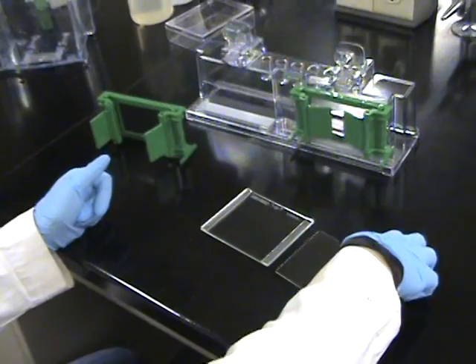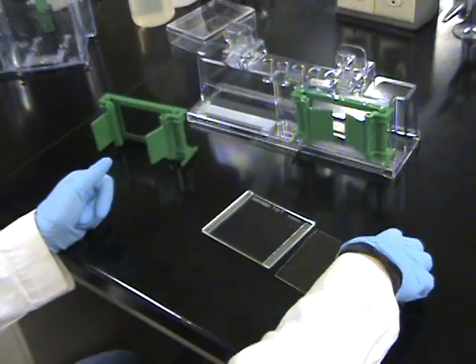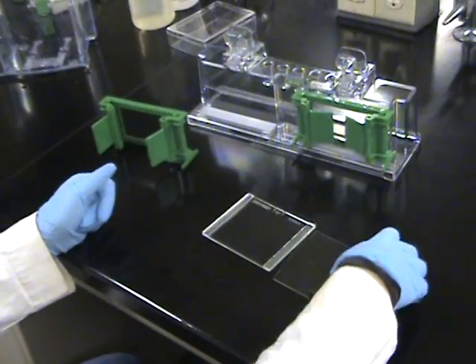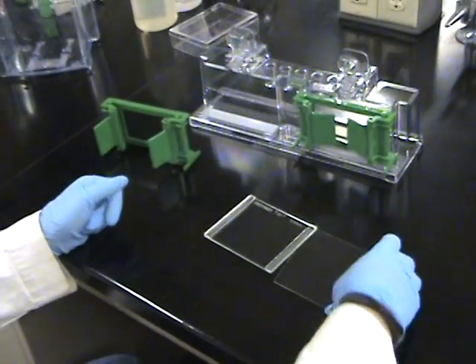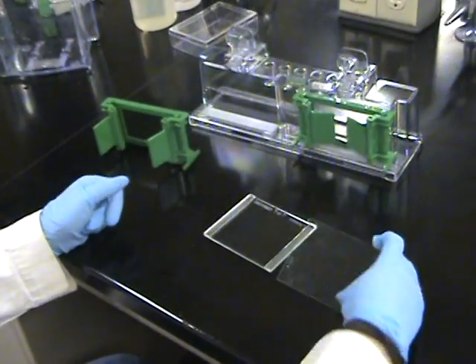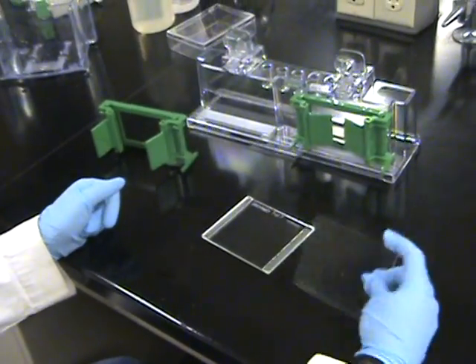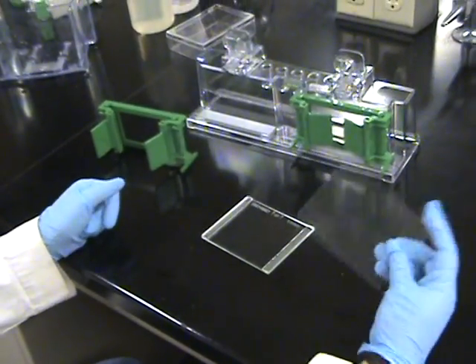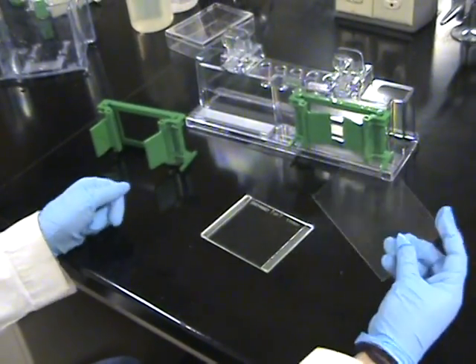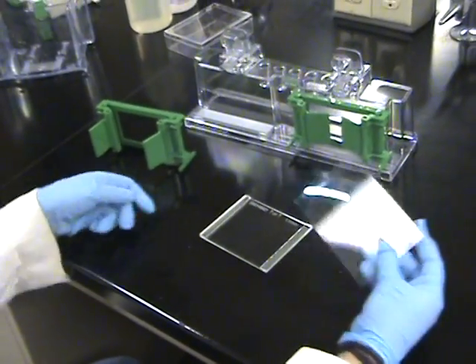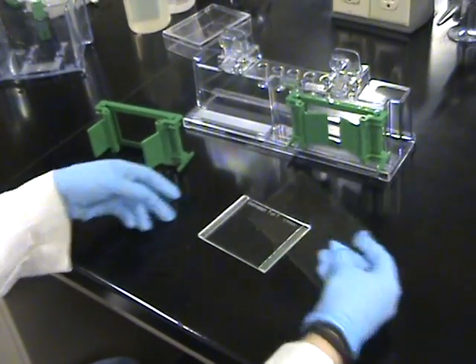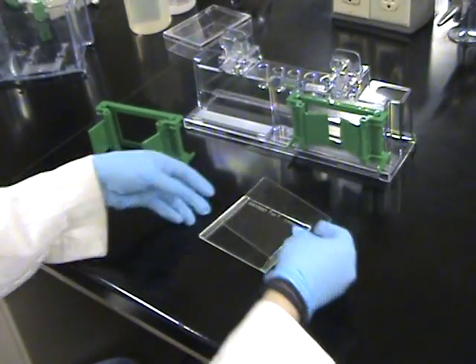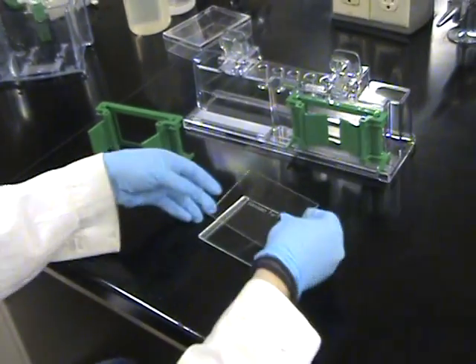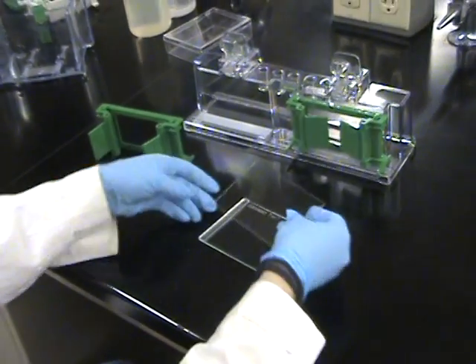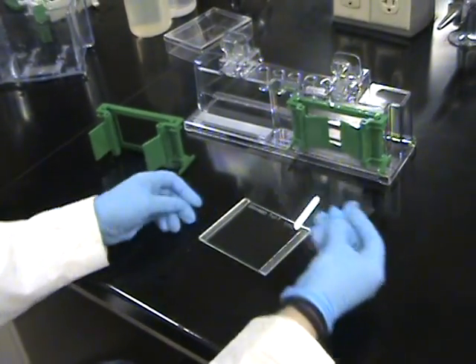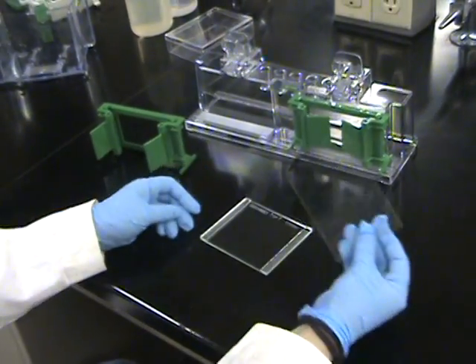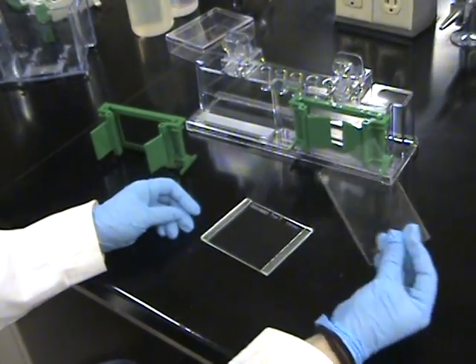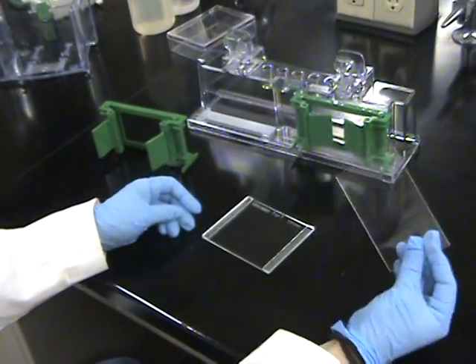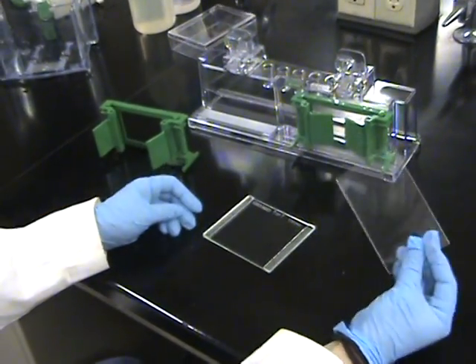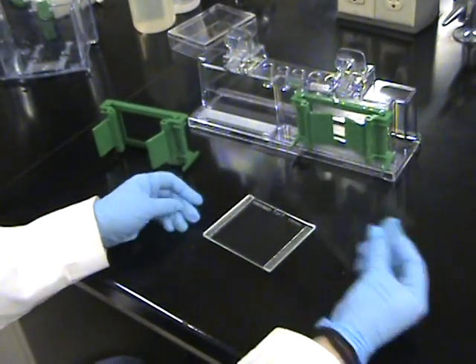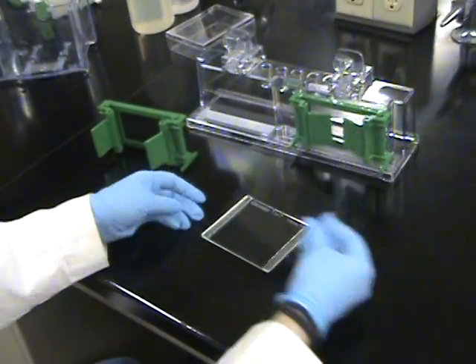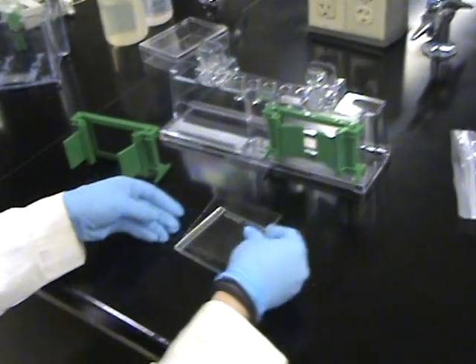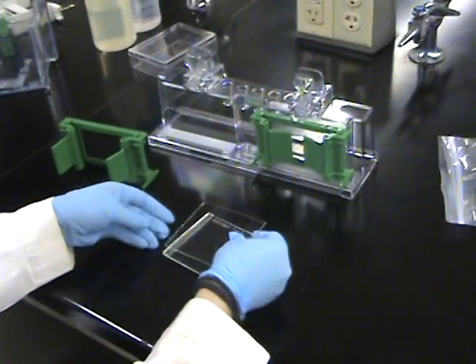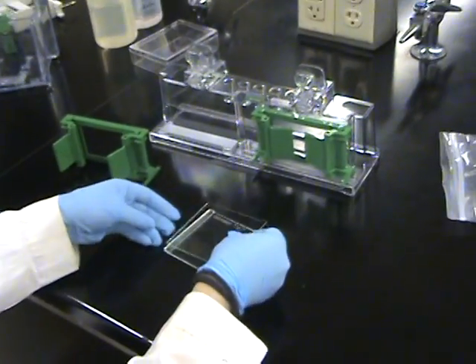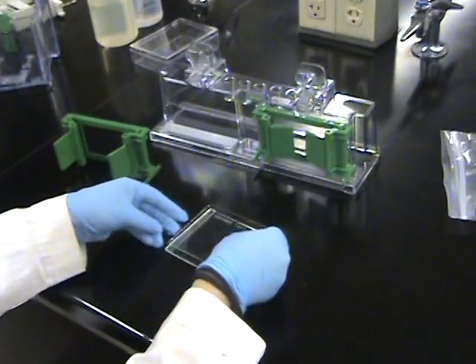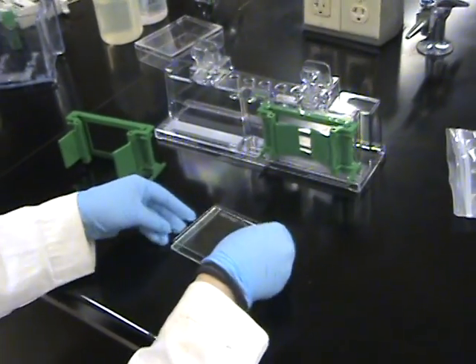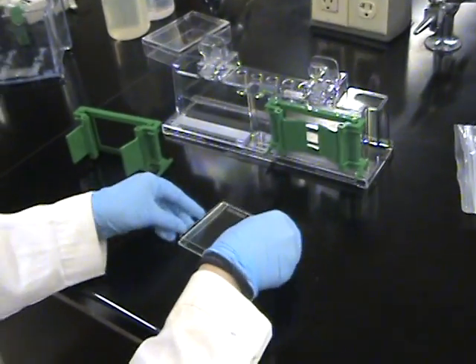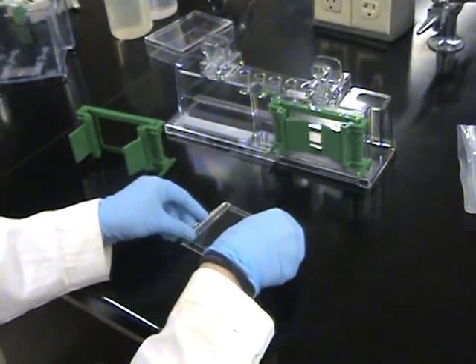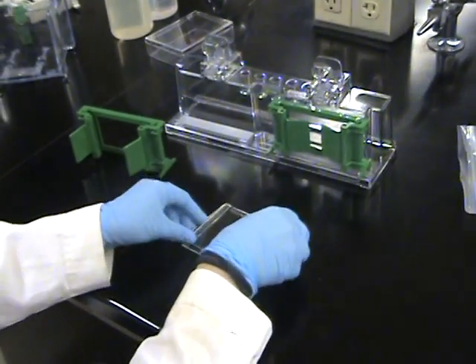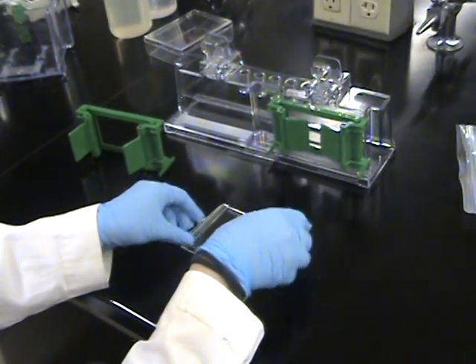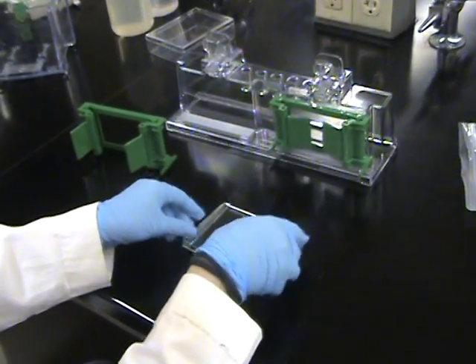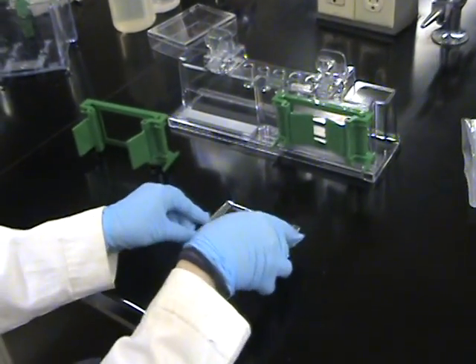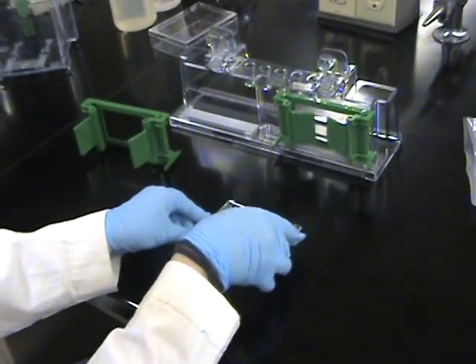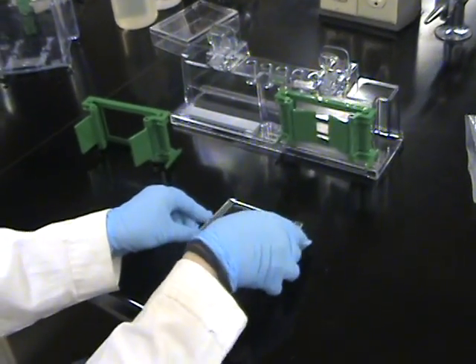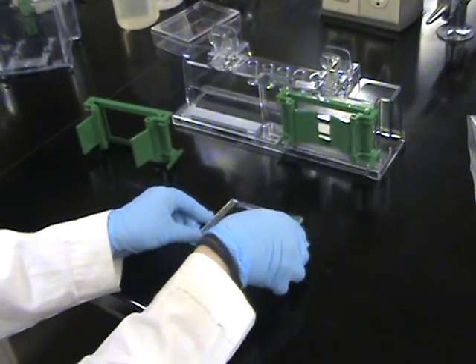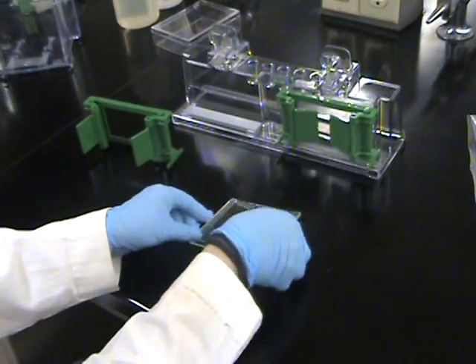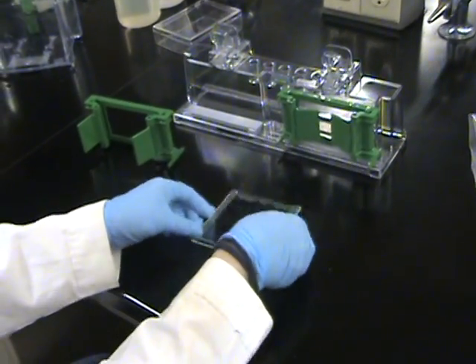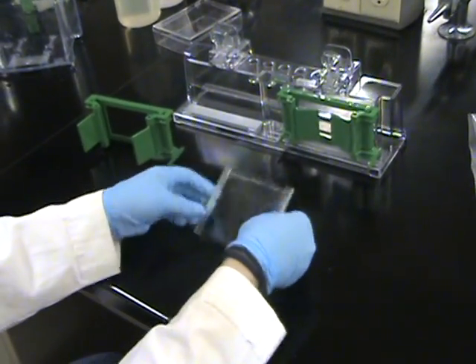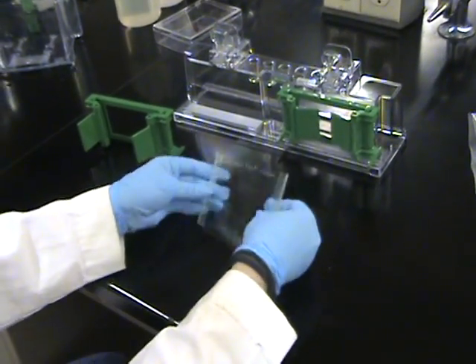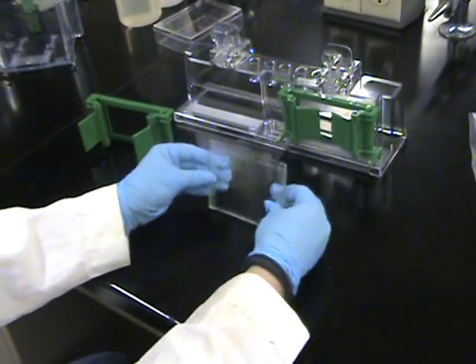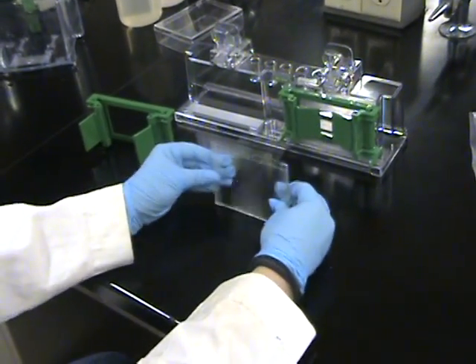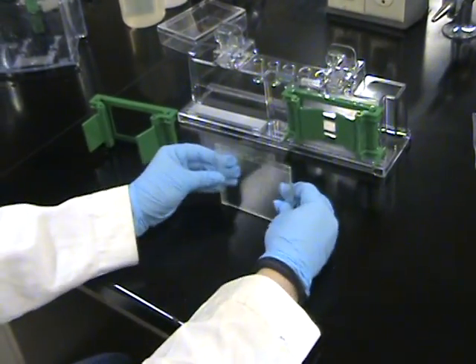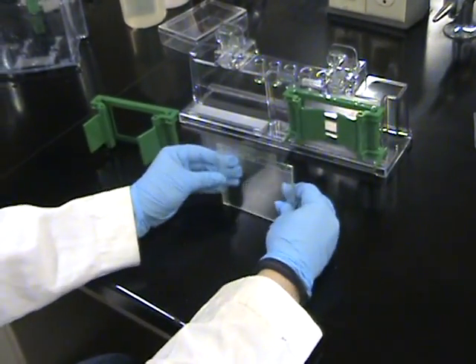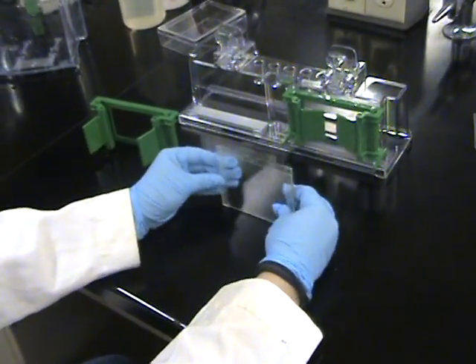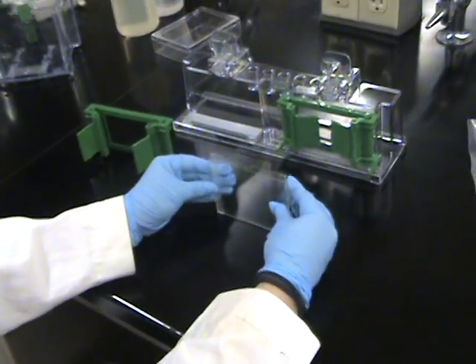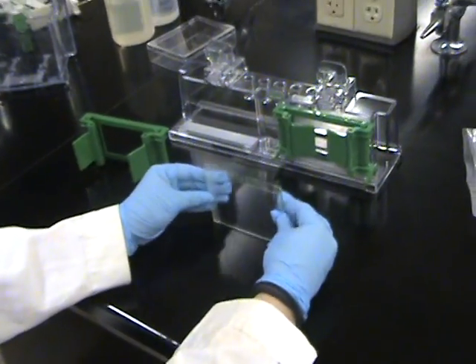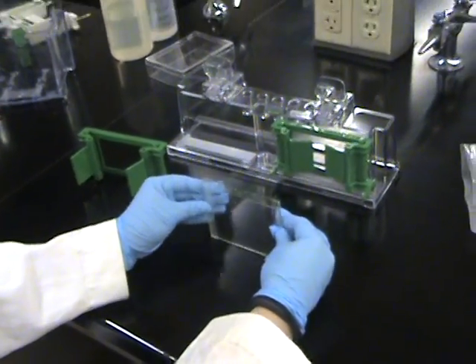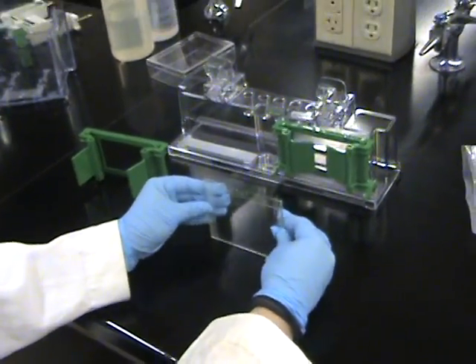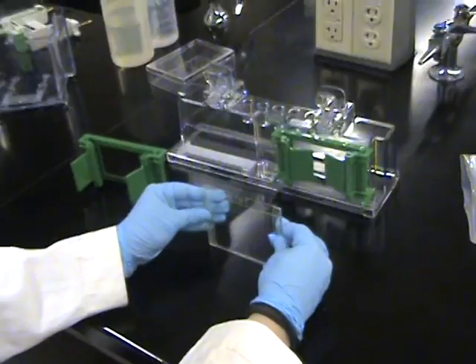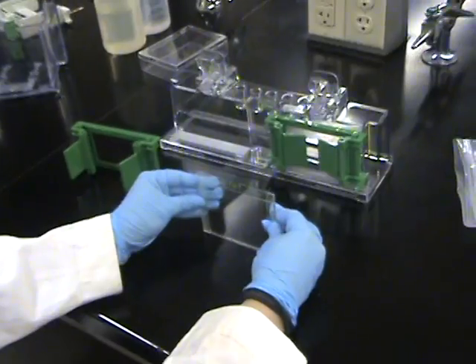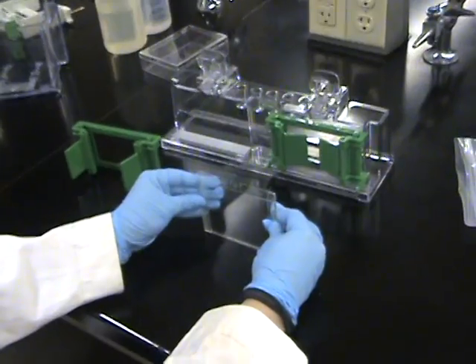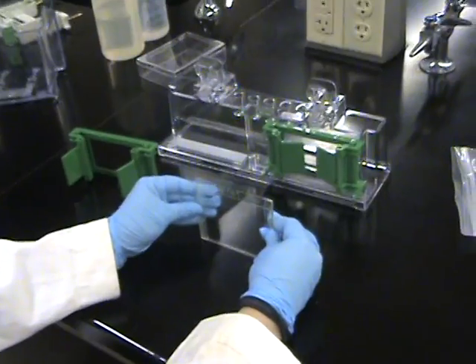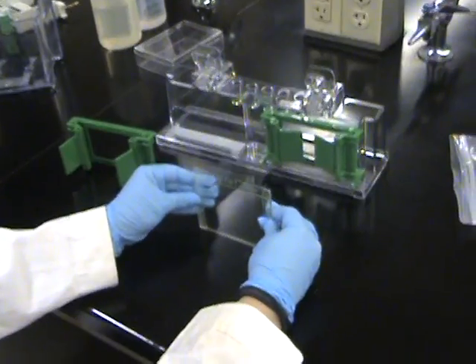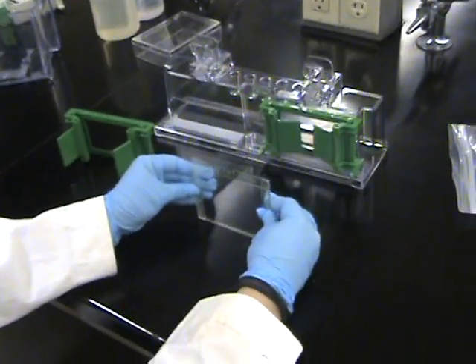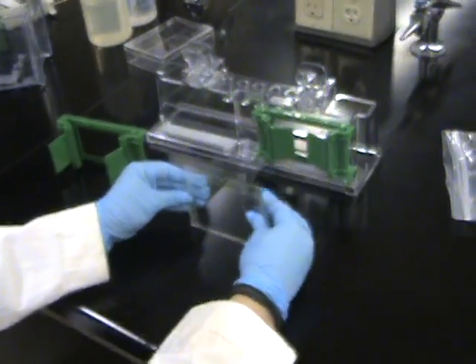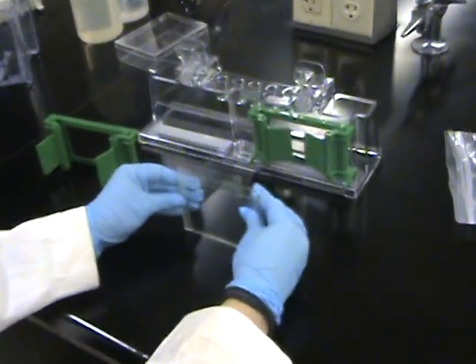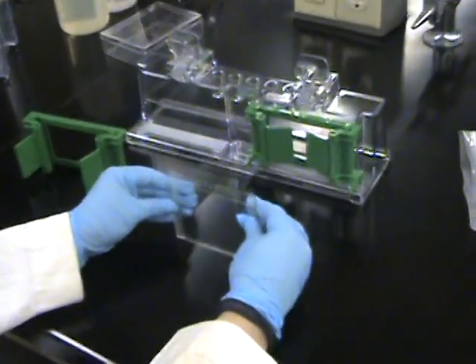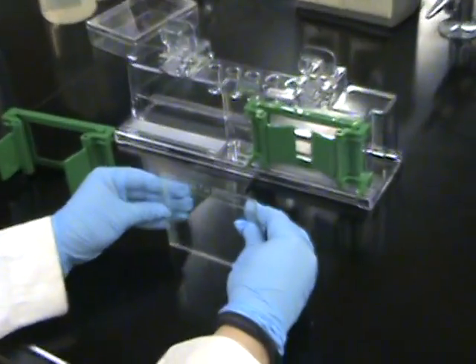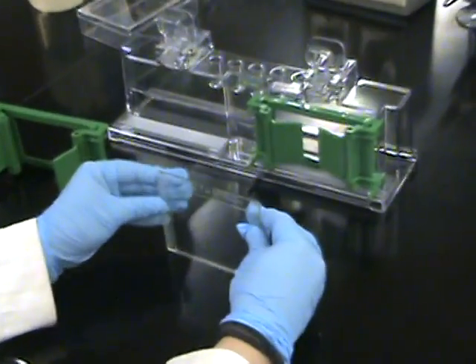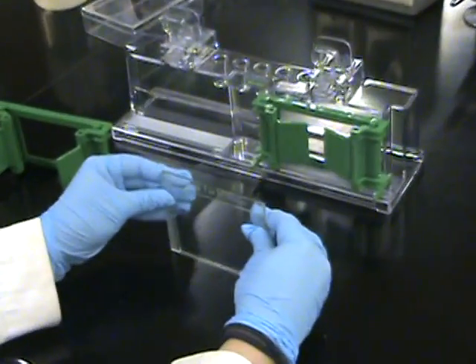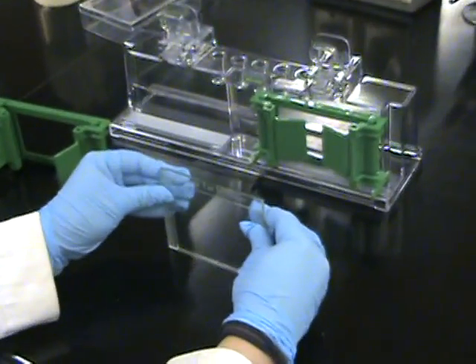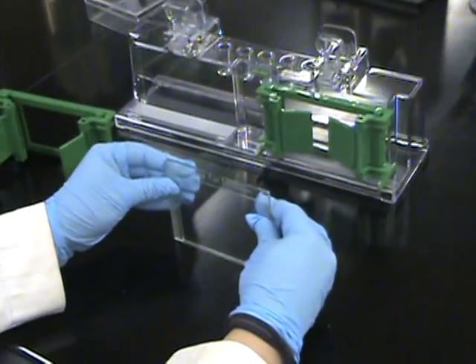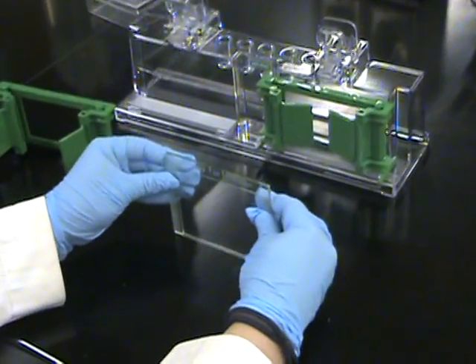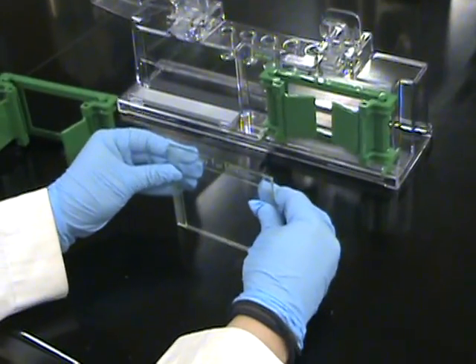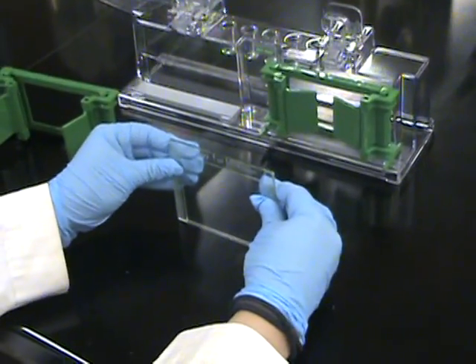After you clean your plates, put the small plate on the larger plate. Make sure it's flush with the bottom.